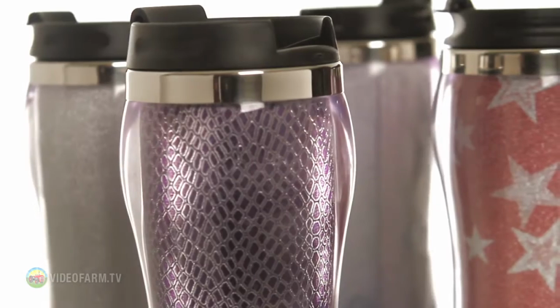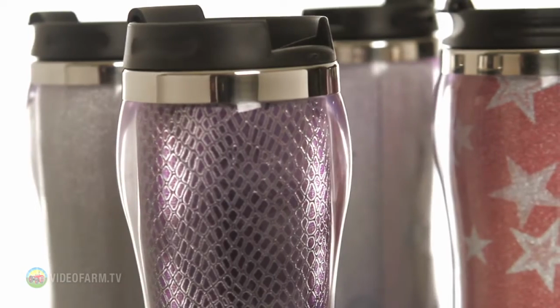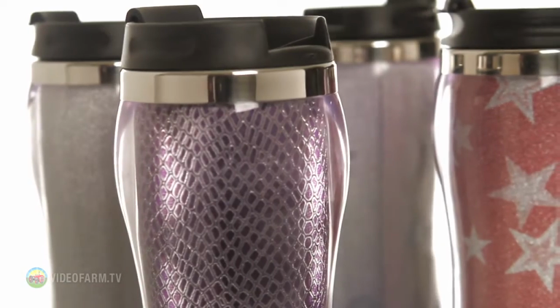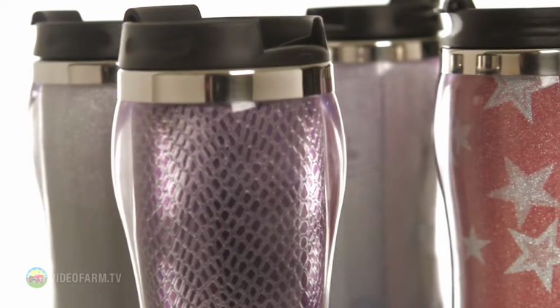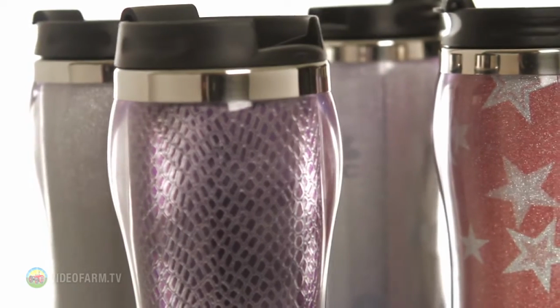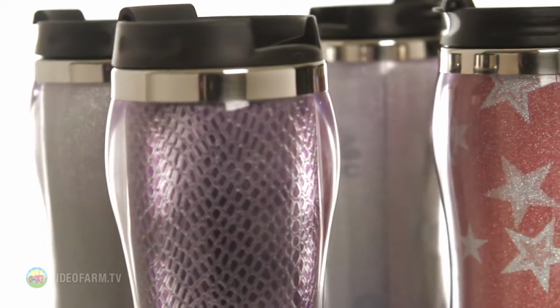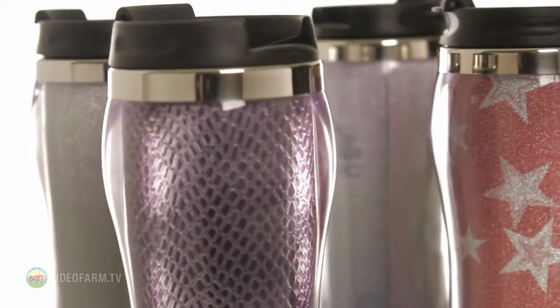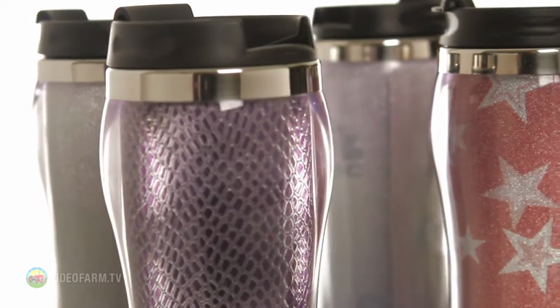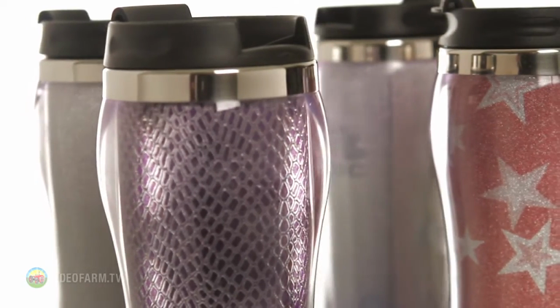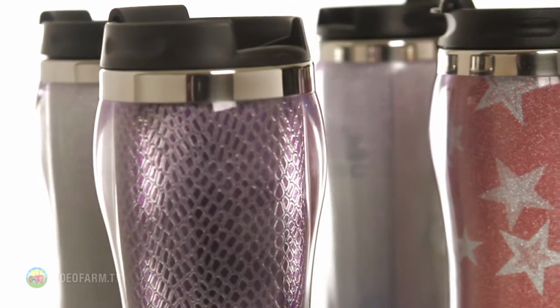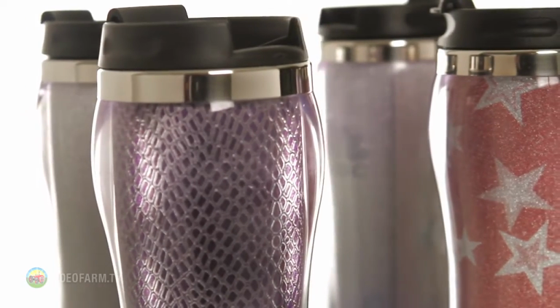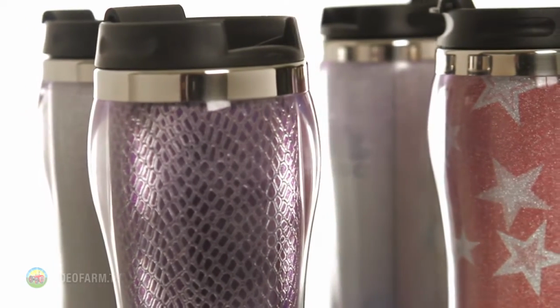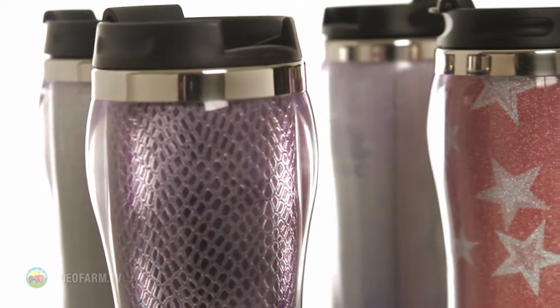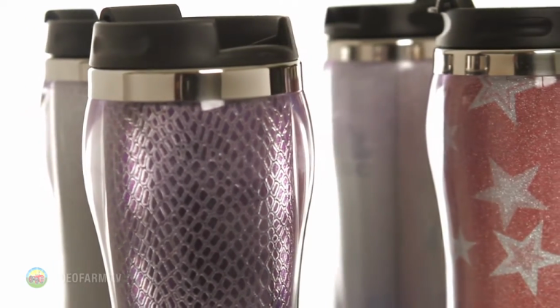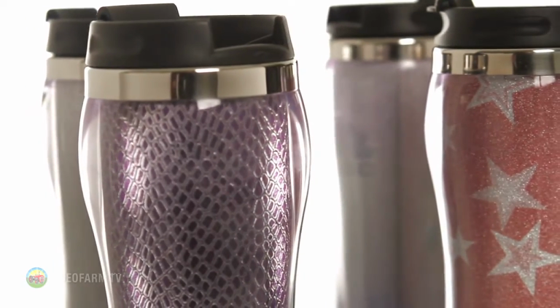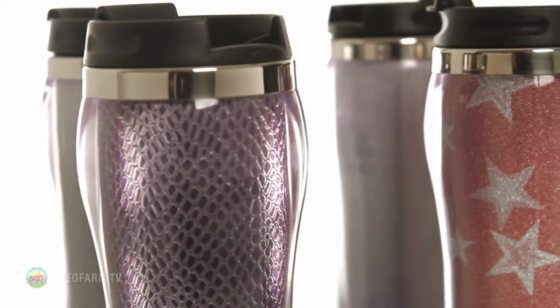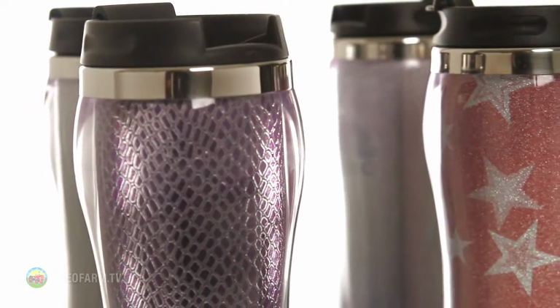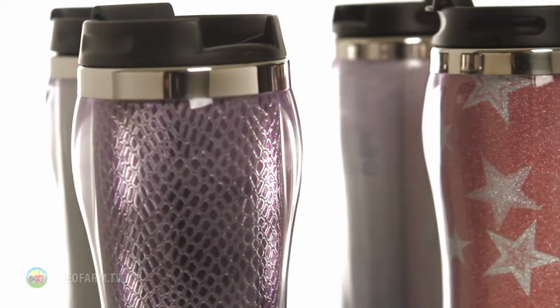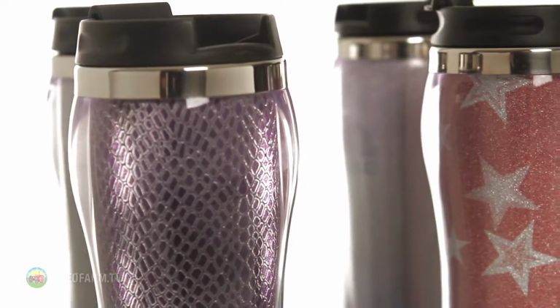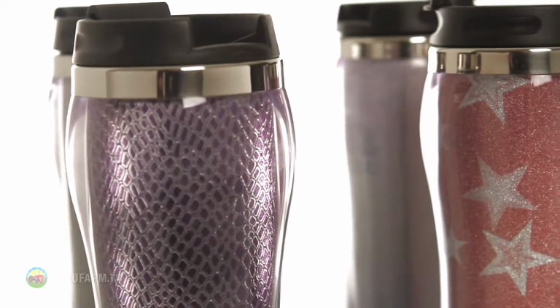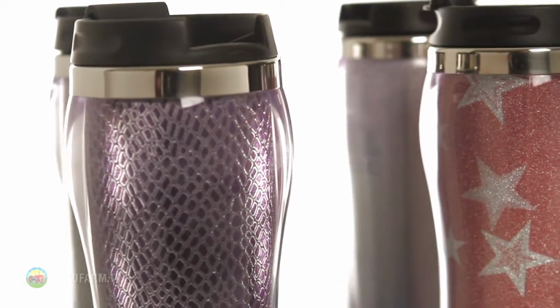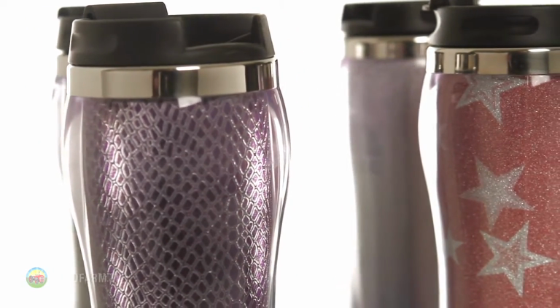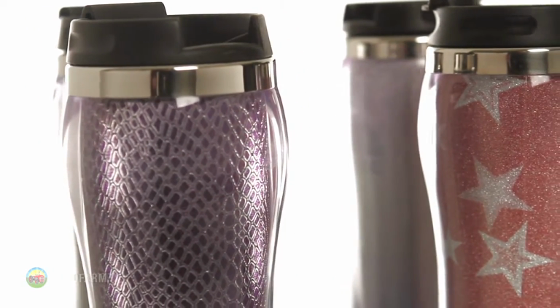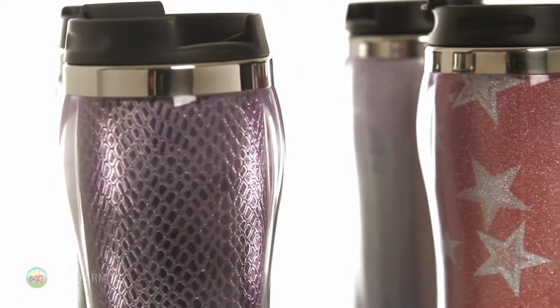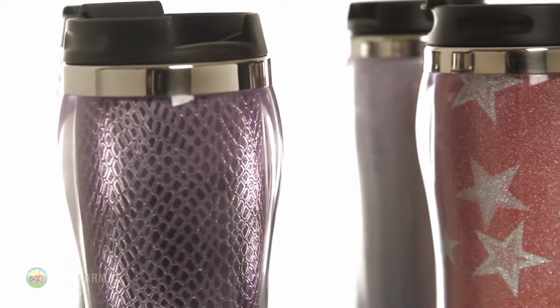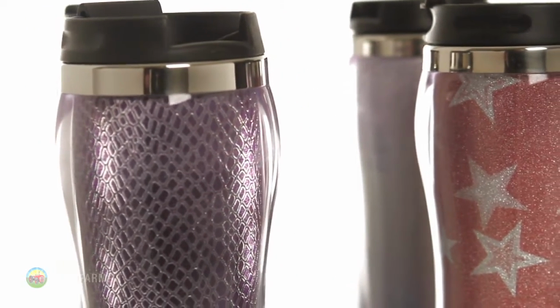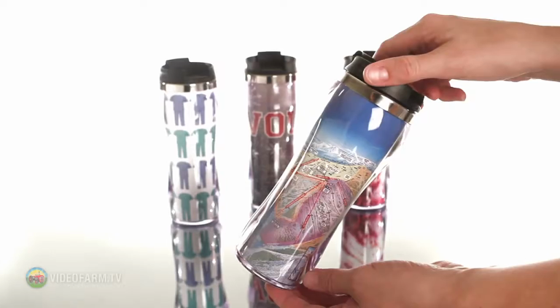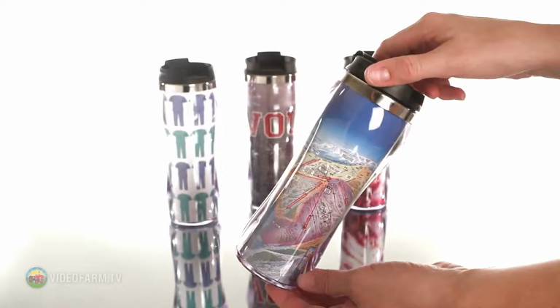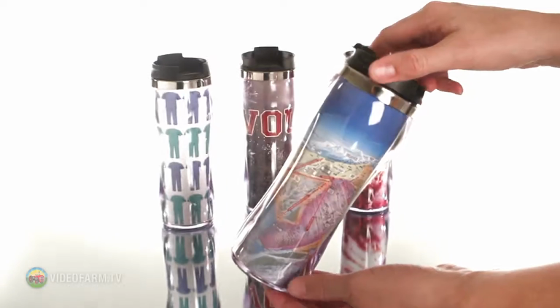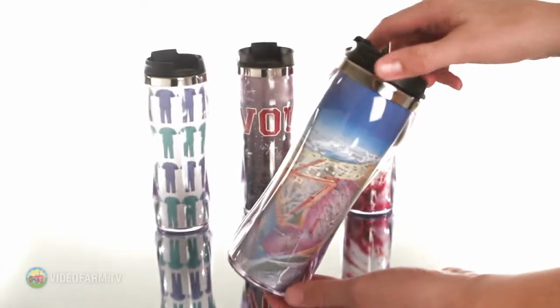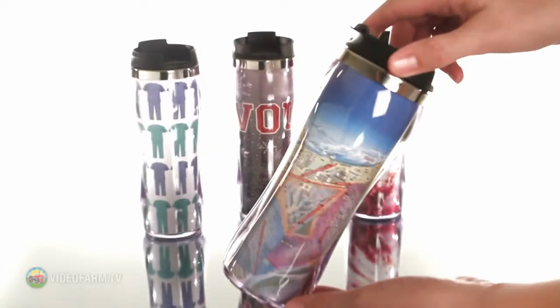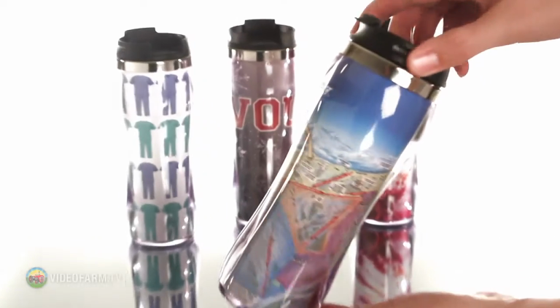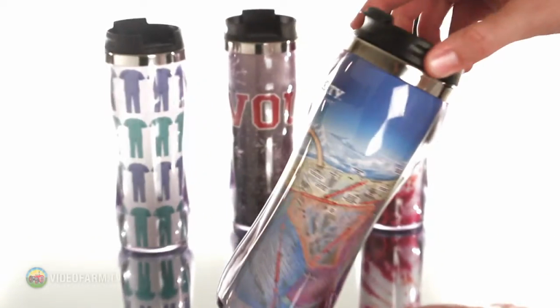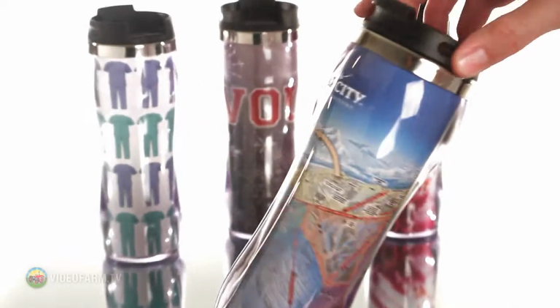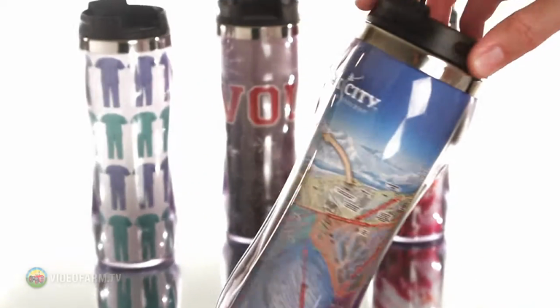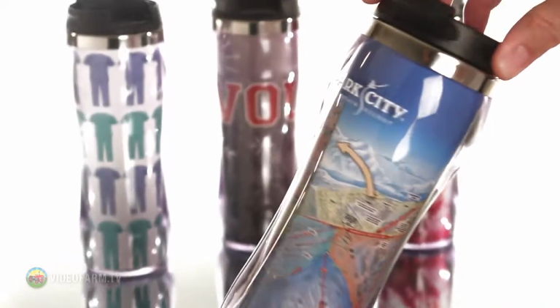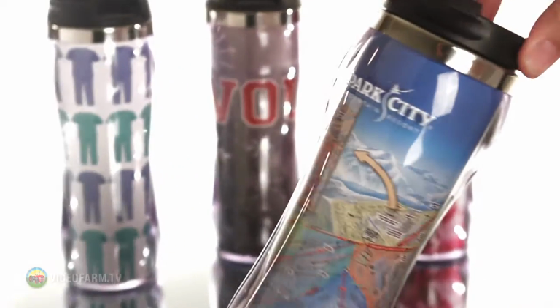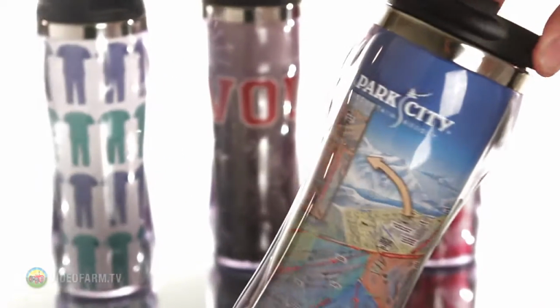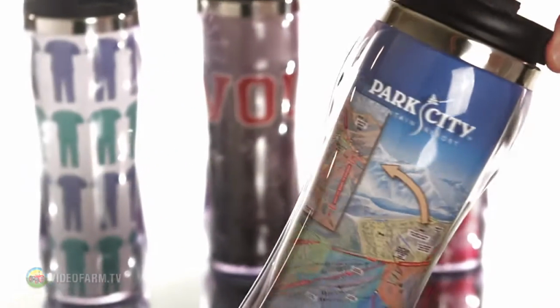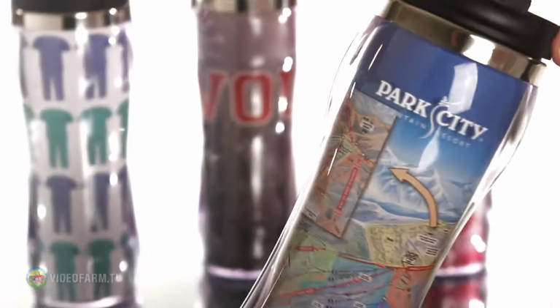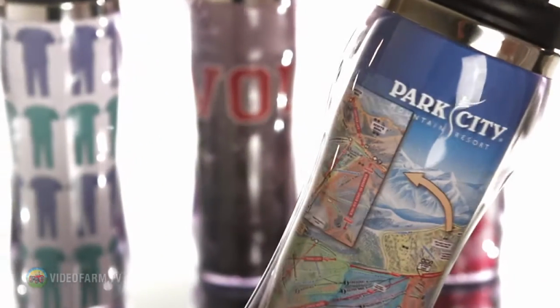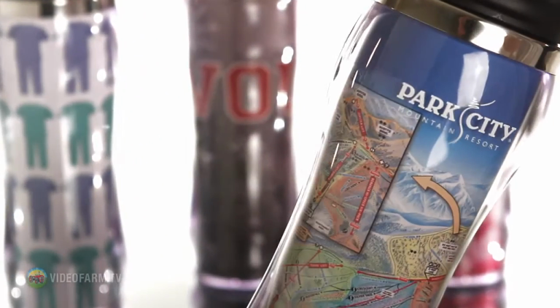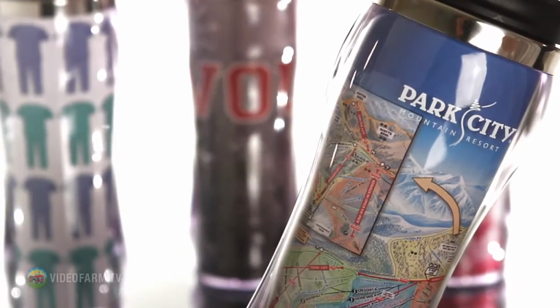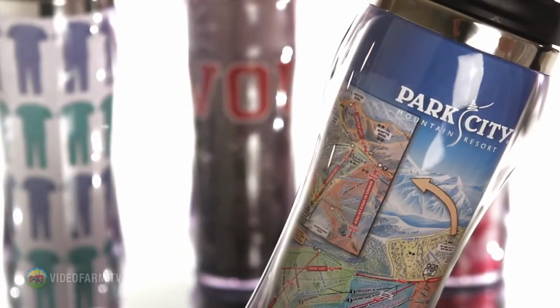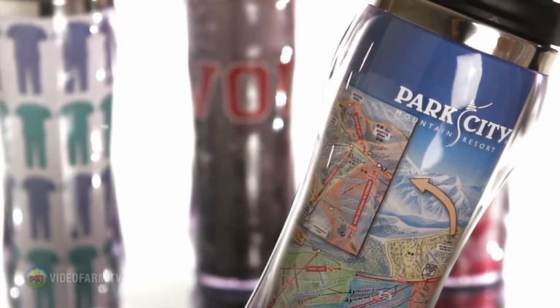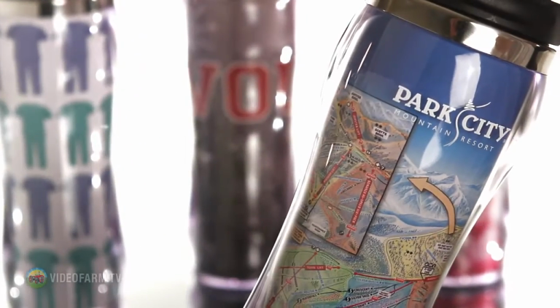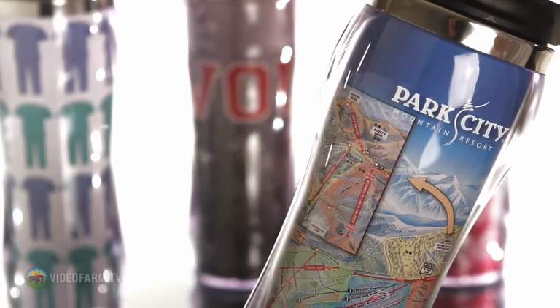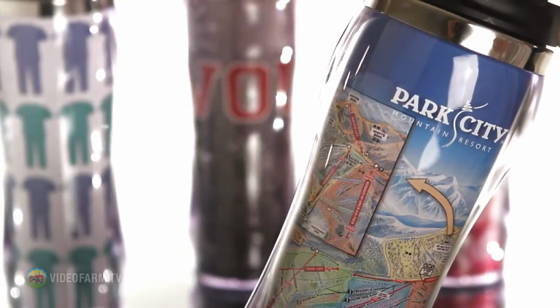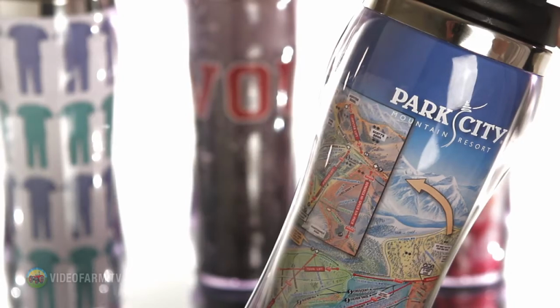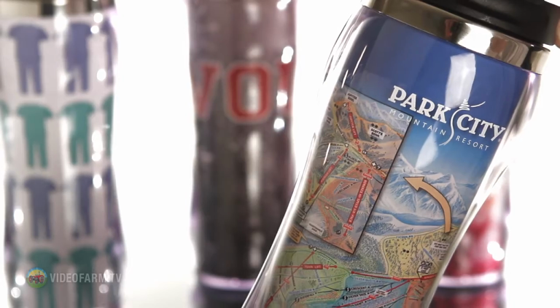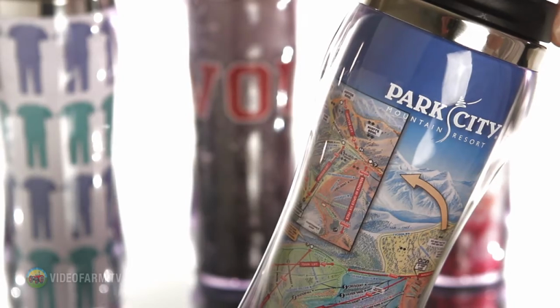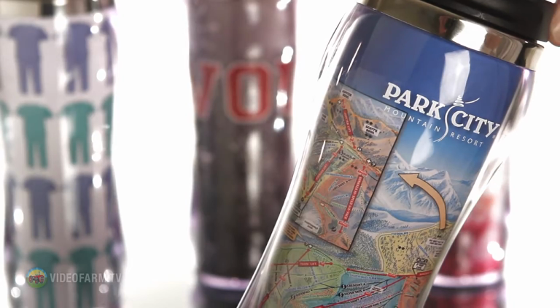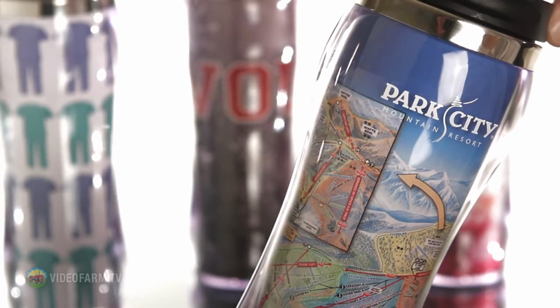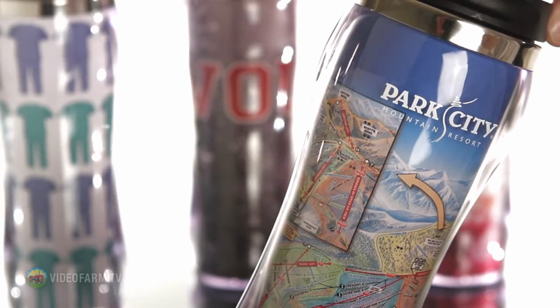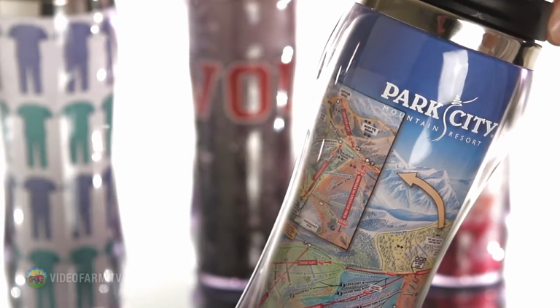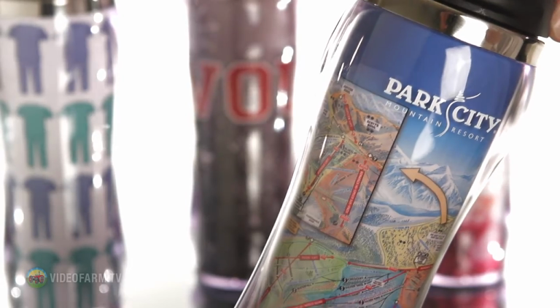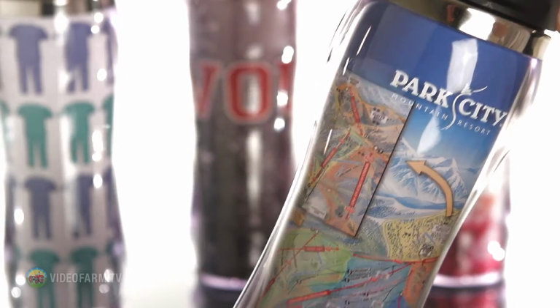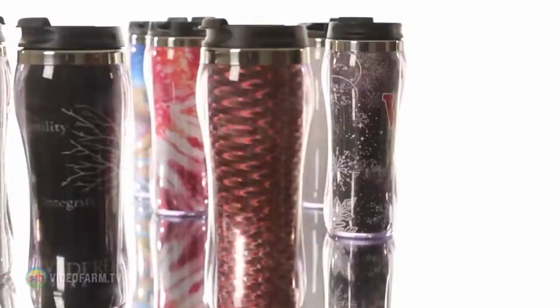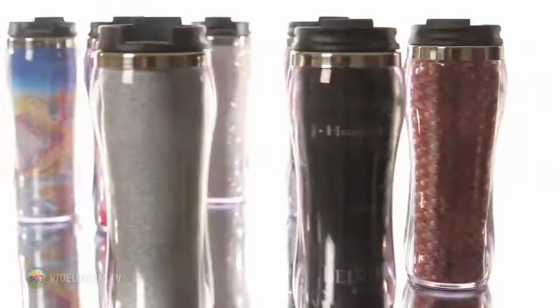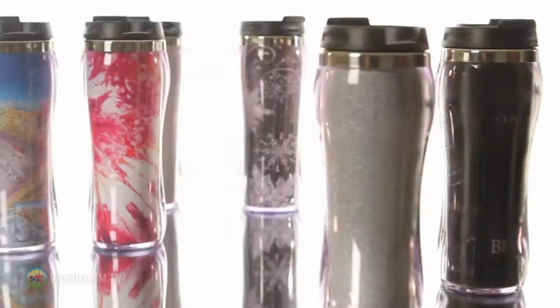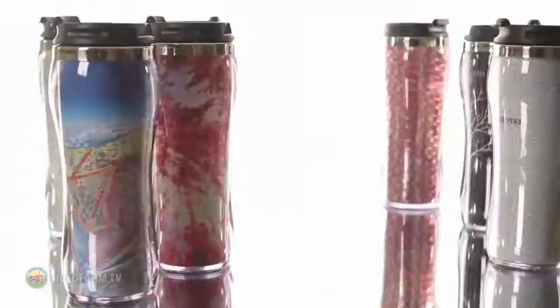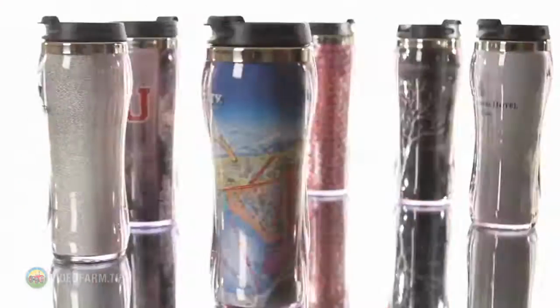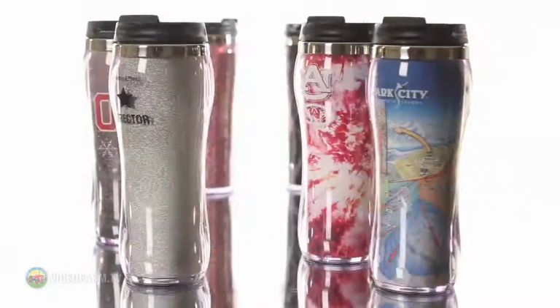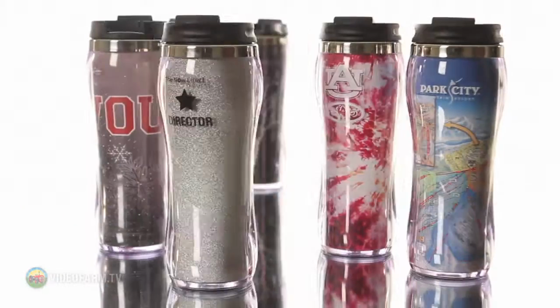Or choose from our cold color change design, or hundreds of stock art options used to create your own printed paper insert.